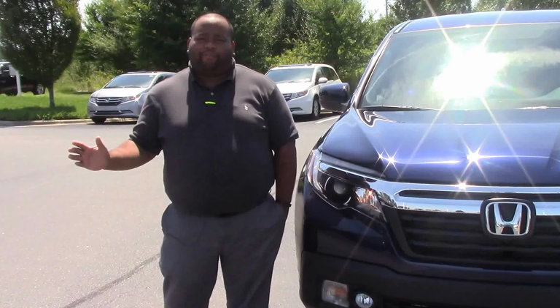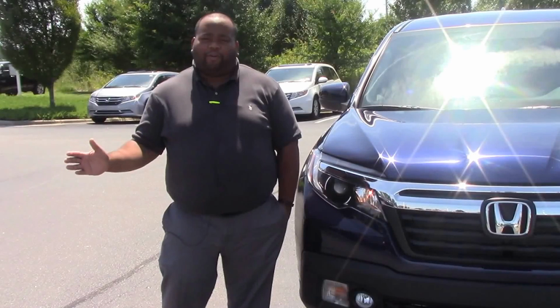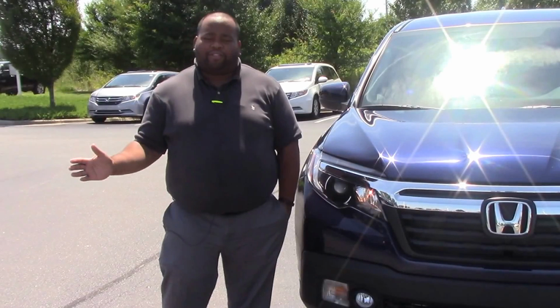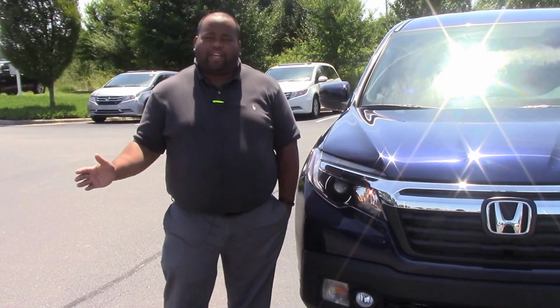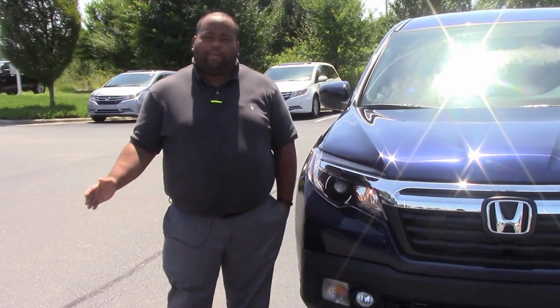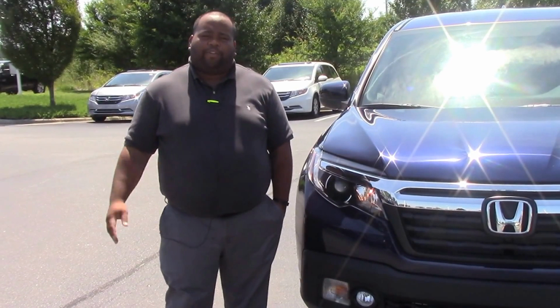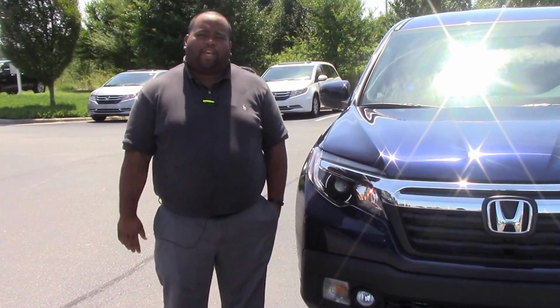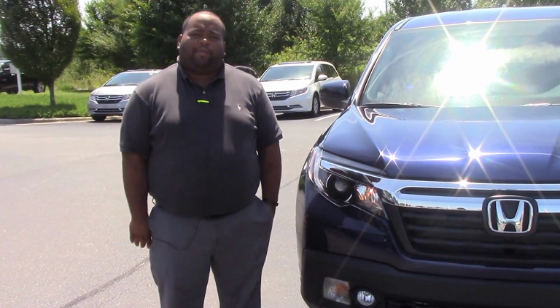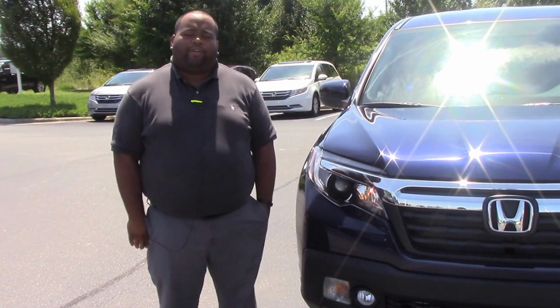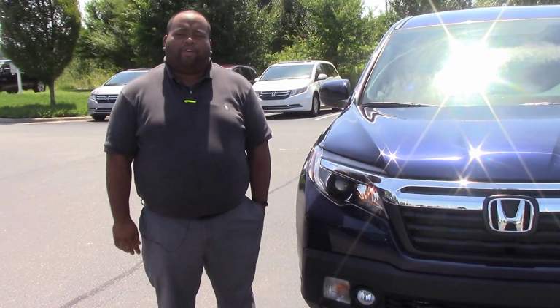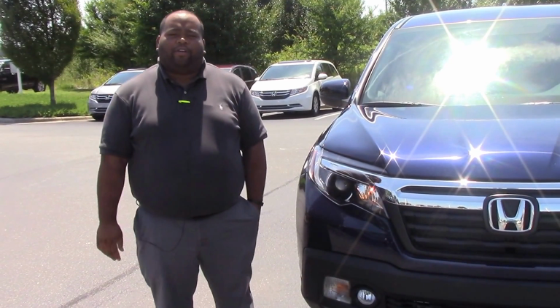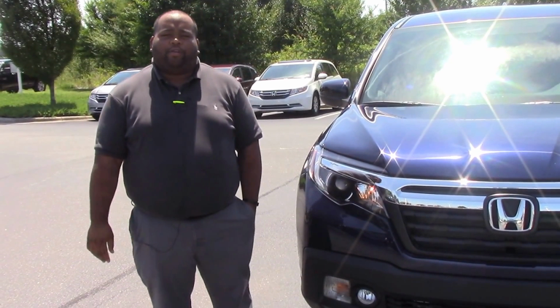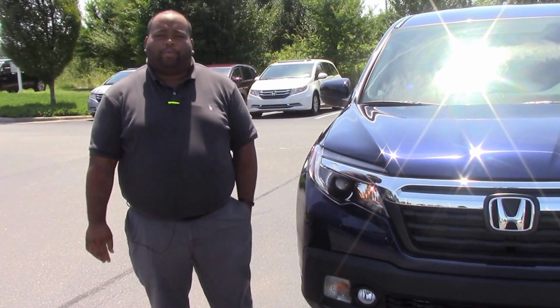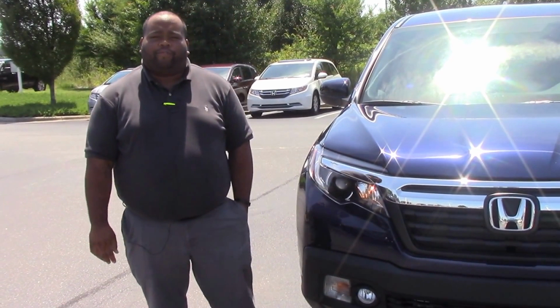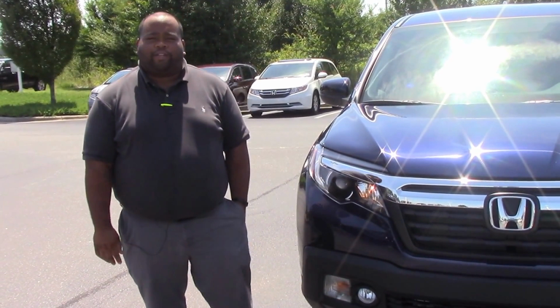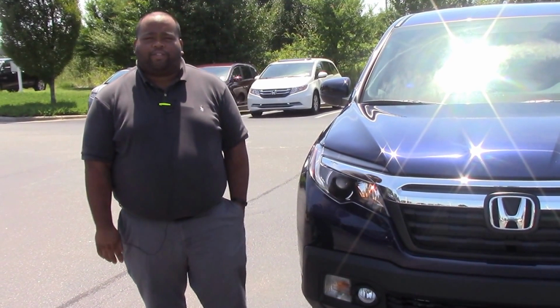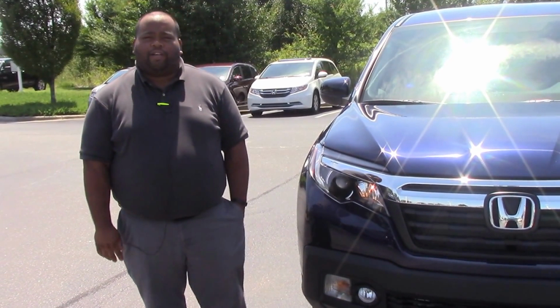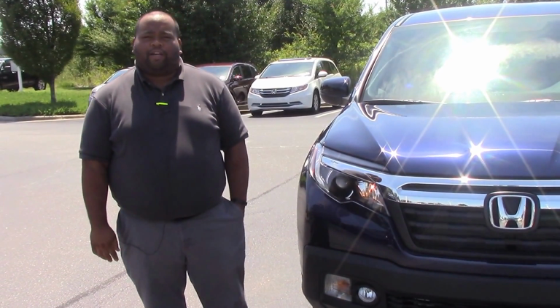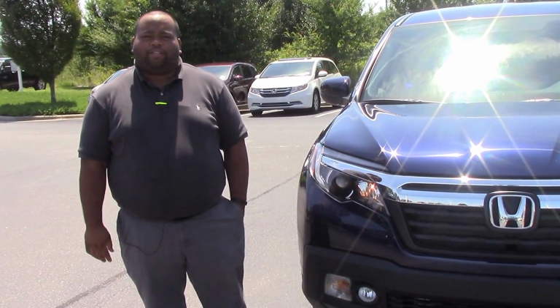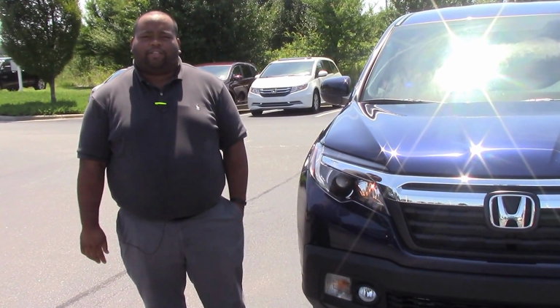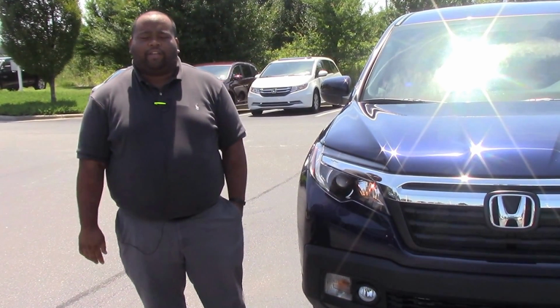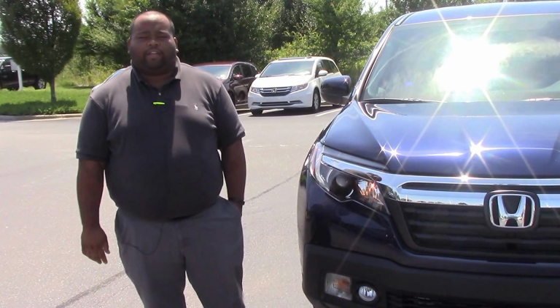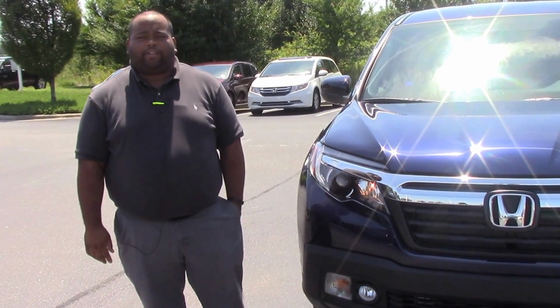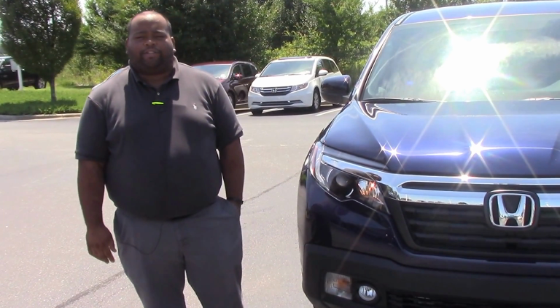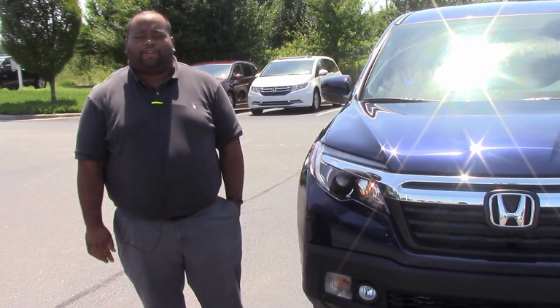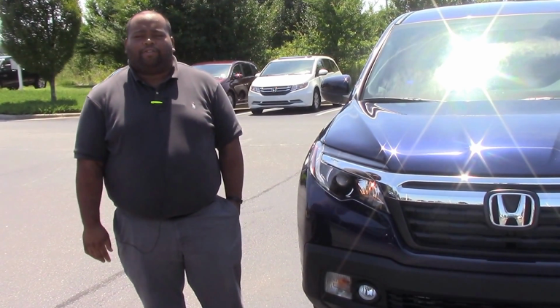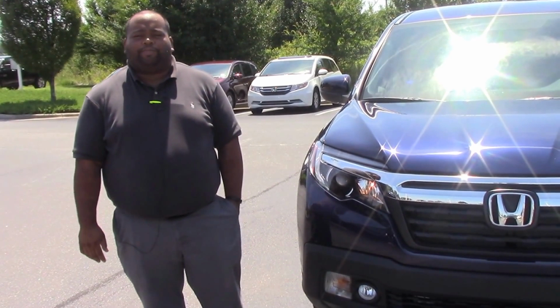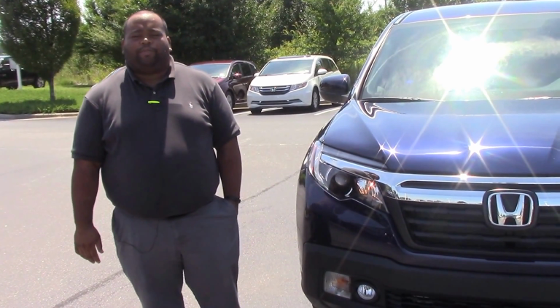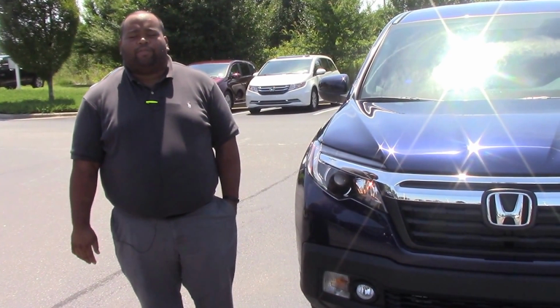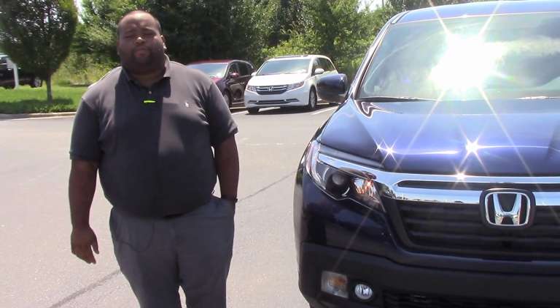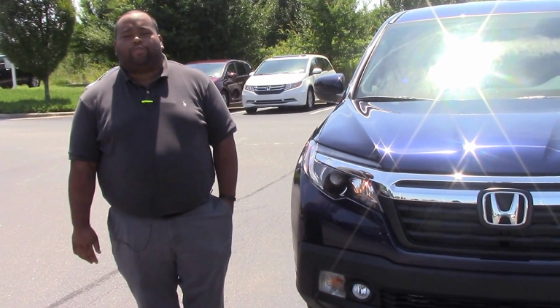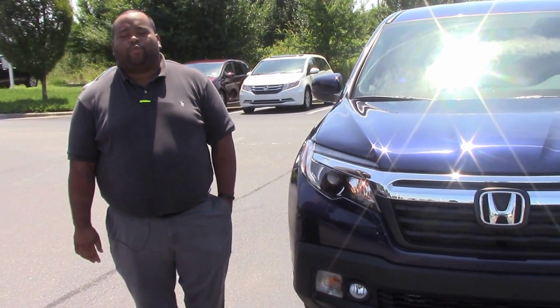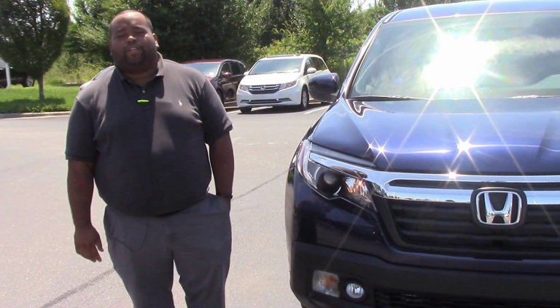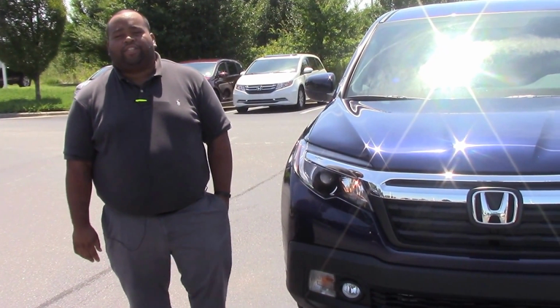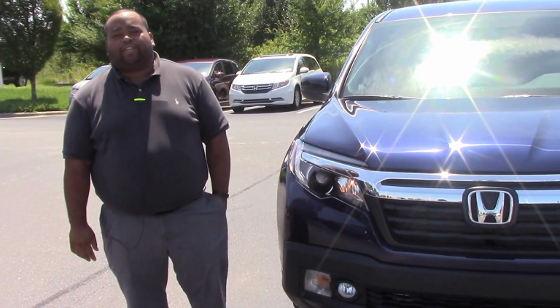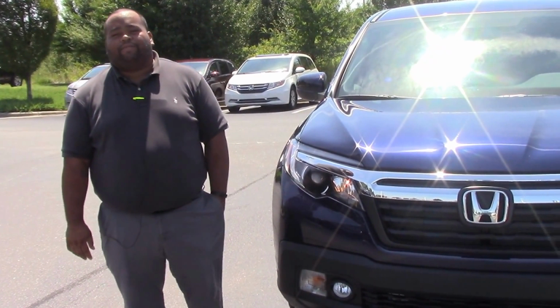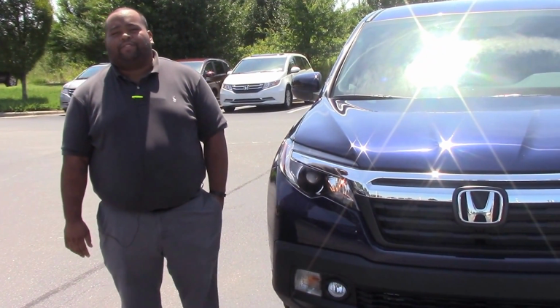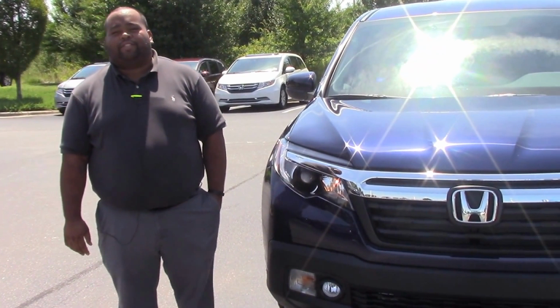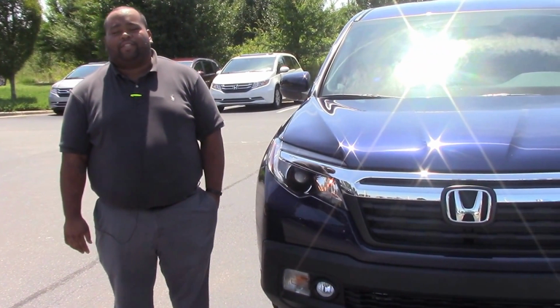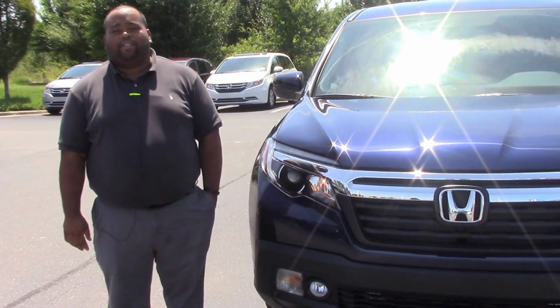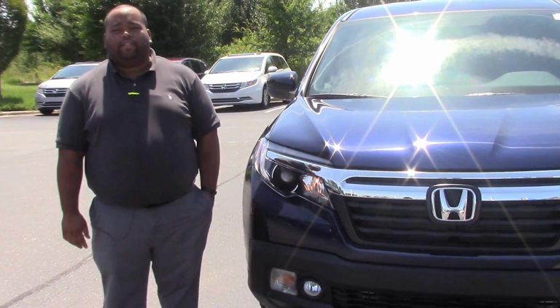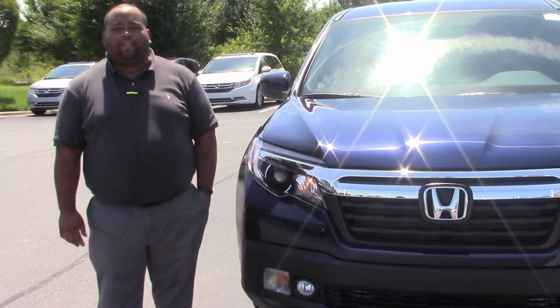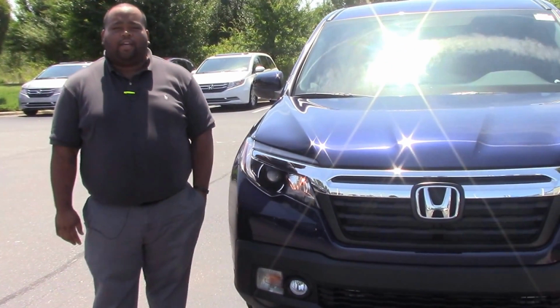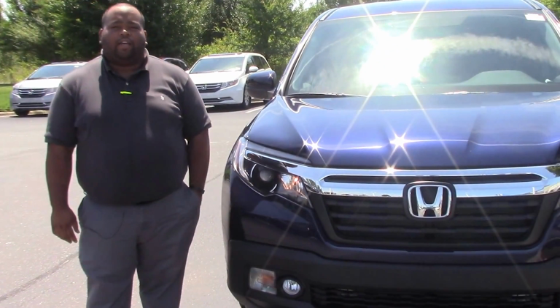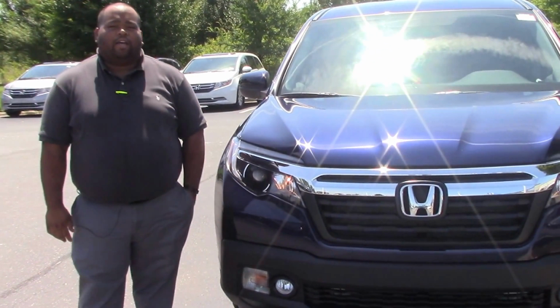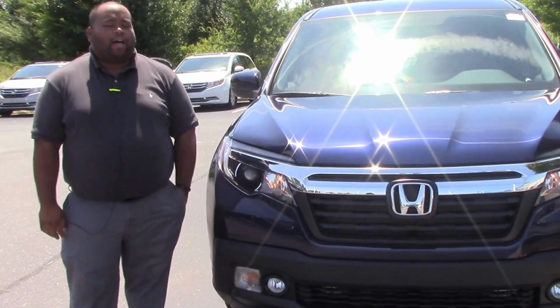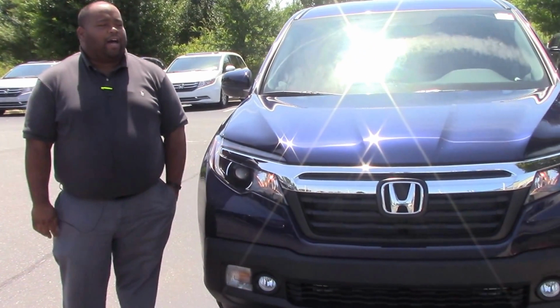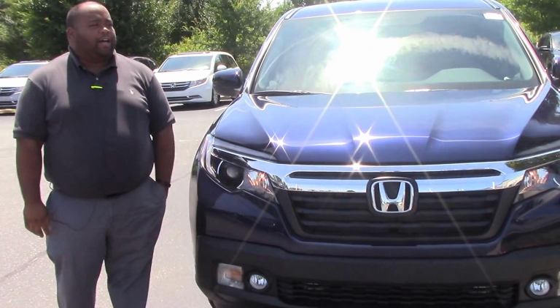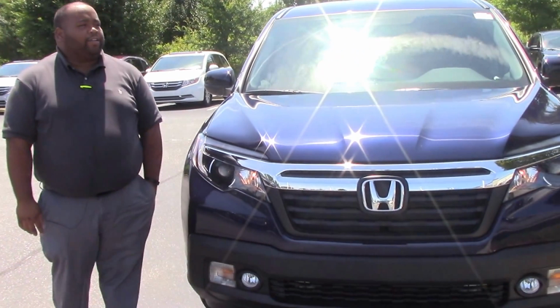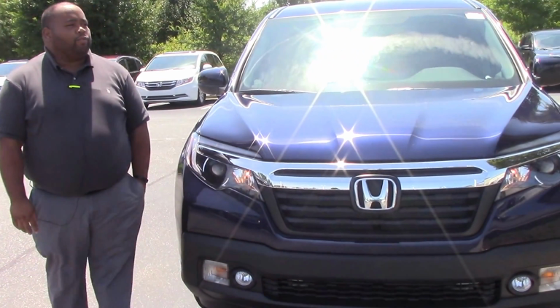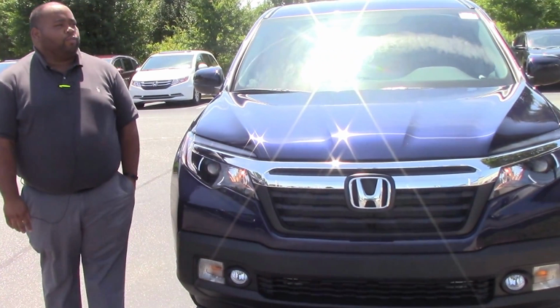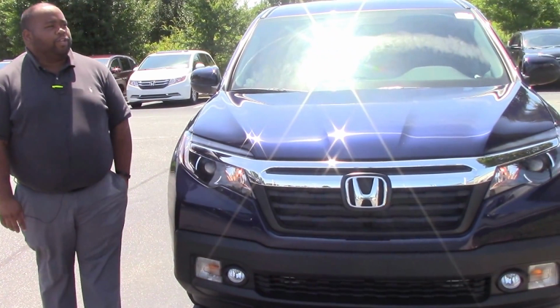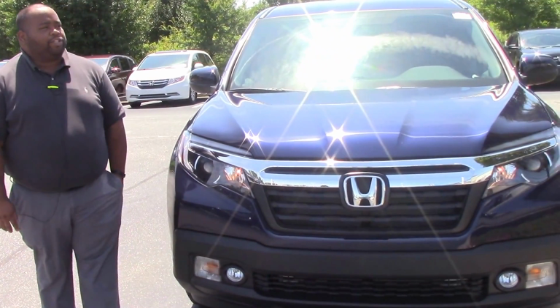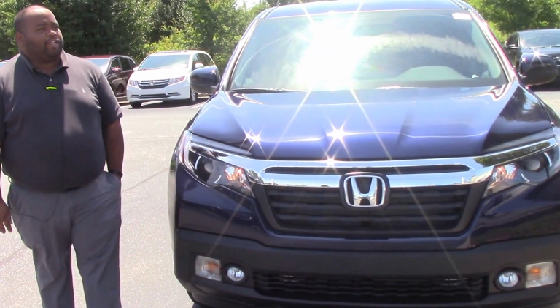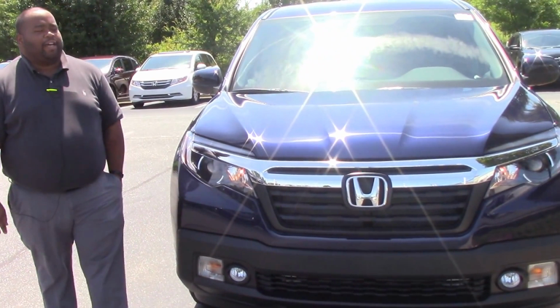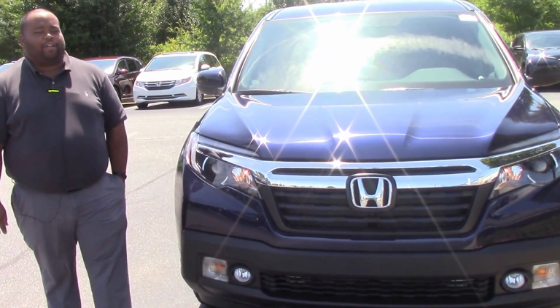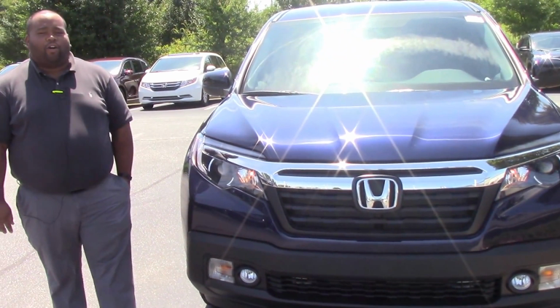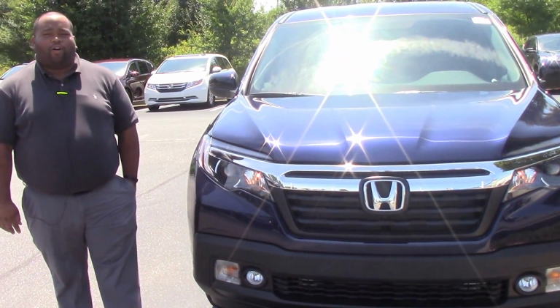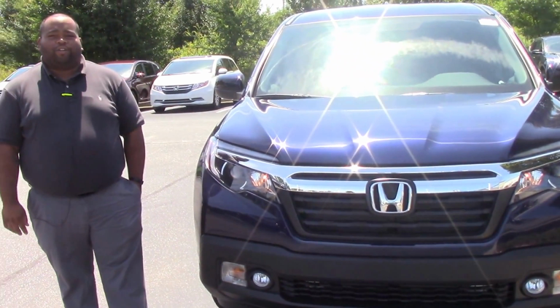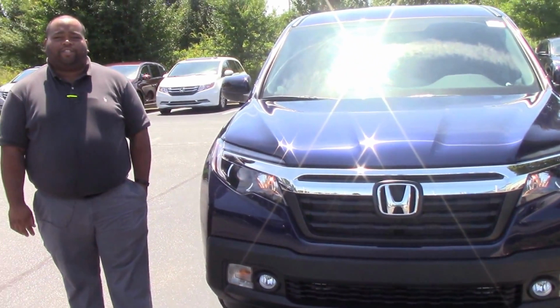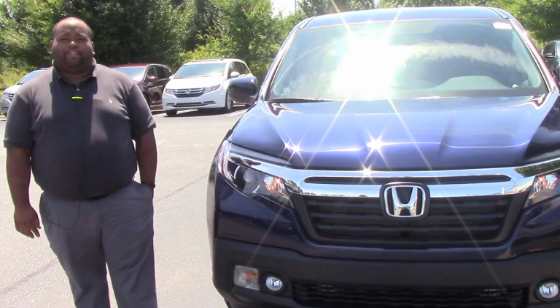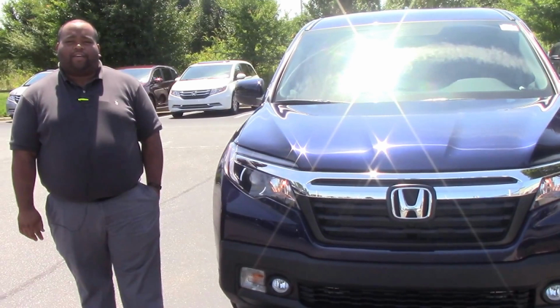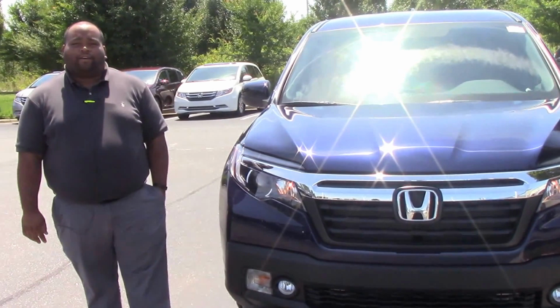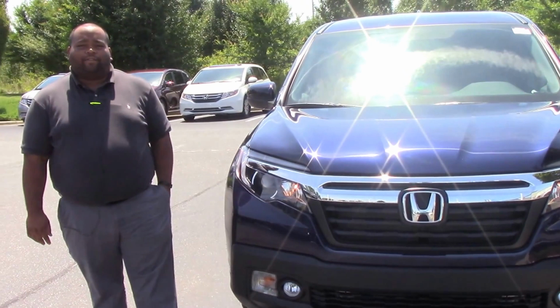Folks, Danny McCabe here at Hubert Vester Honda. Today I'd like to show you this beautiful 2017 Honda Ridgeline RTL.